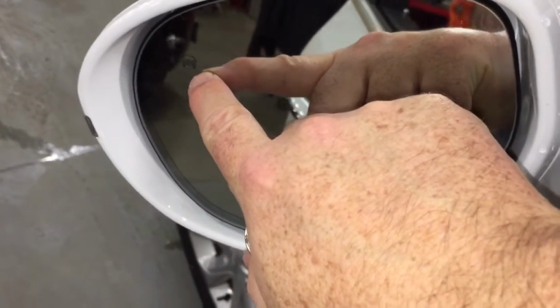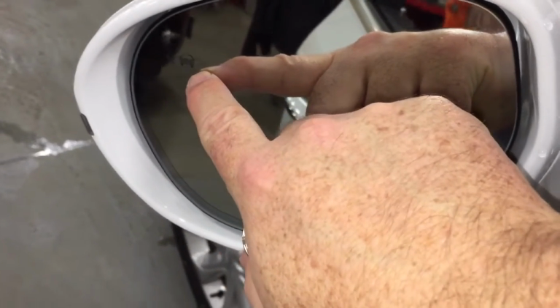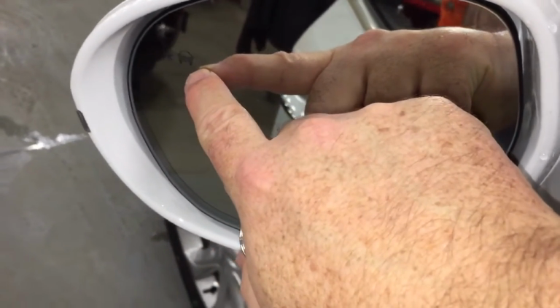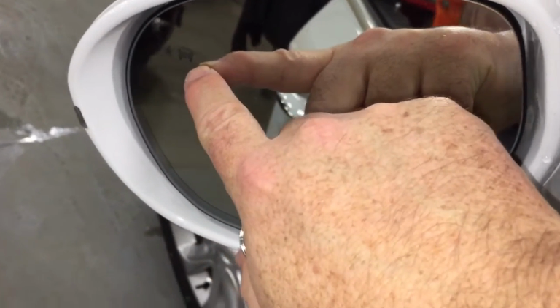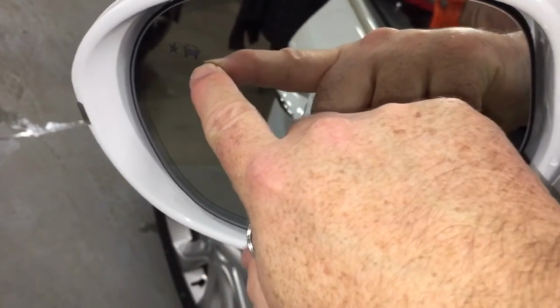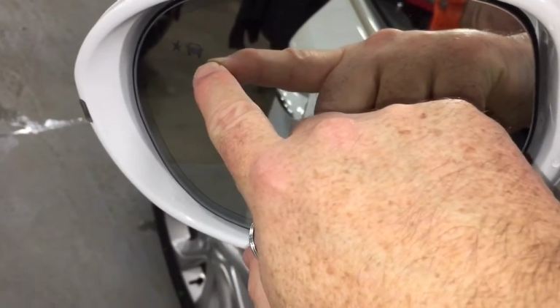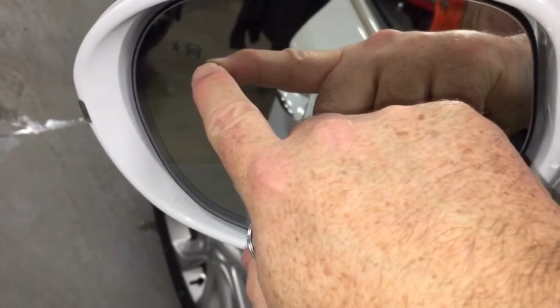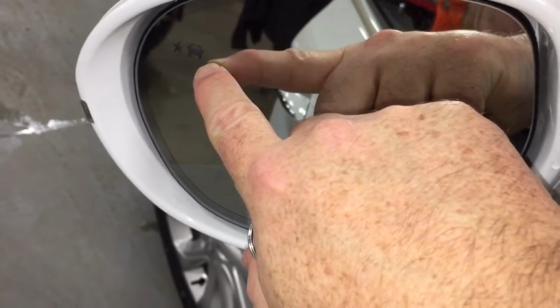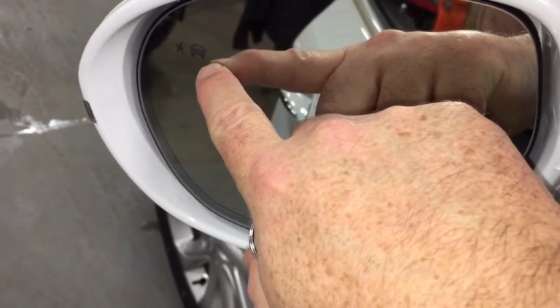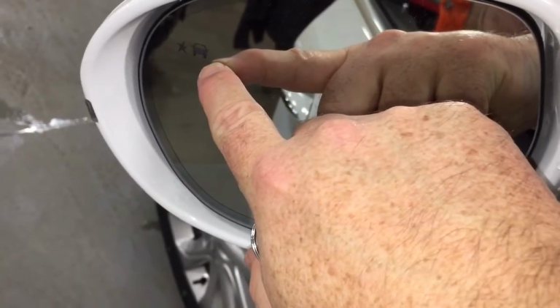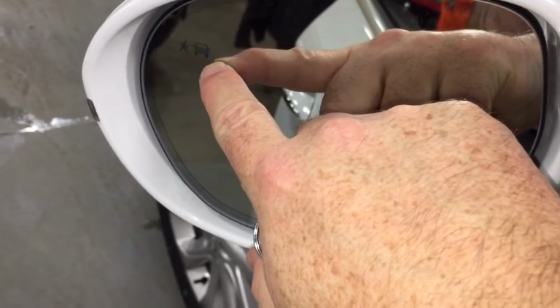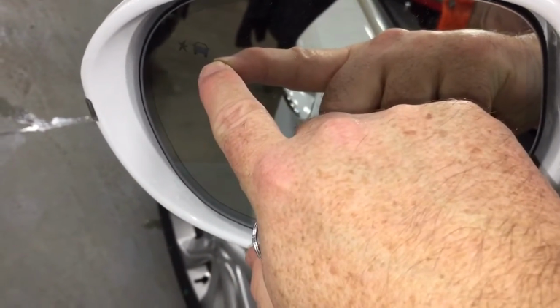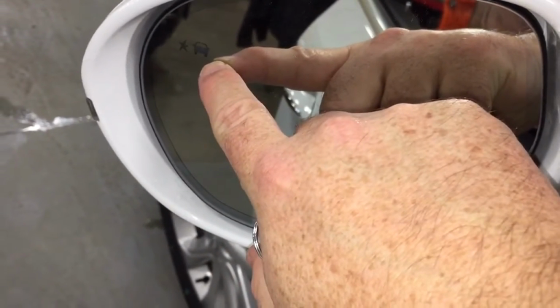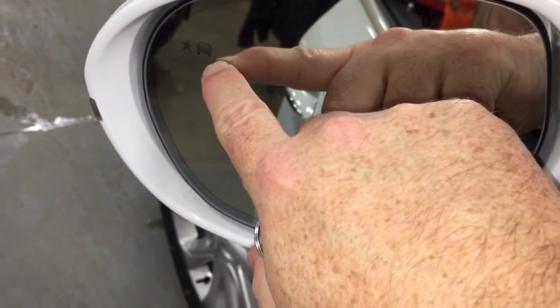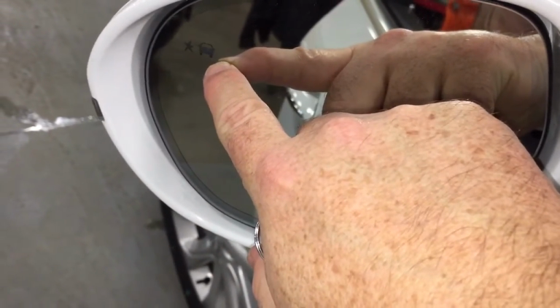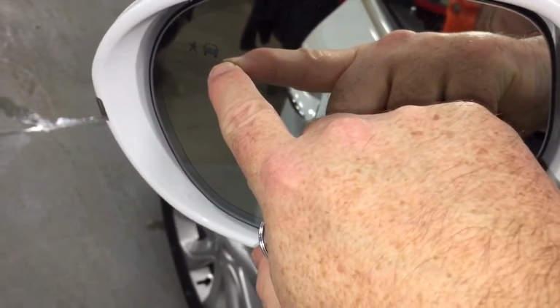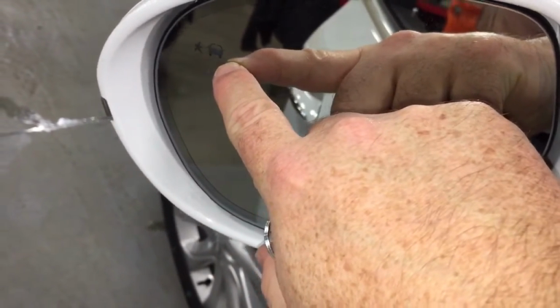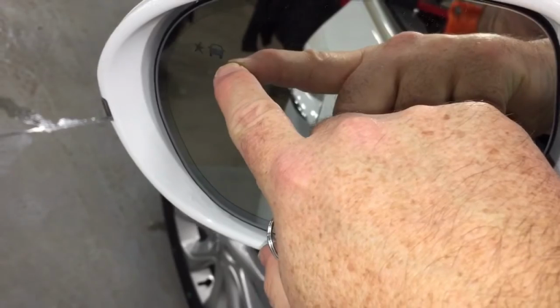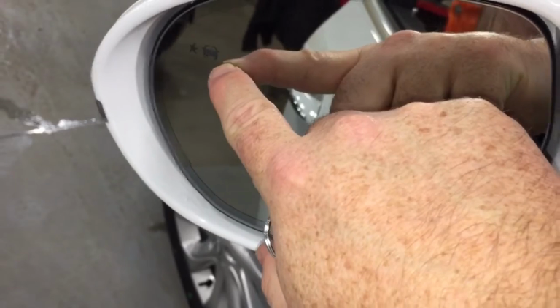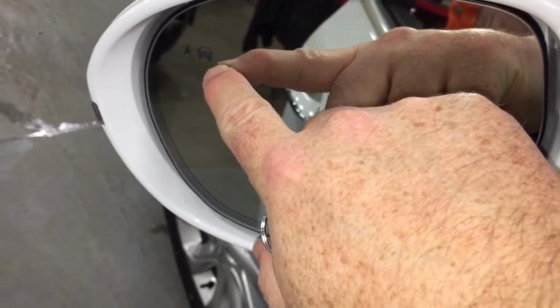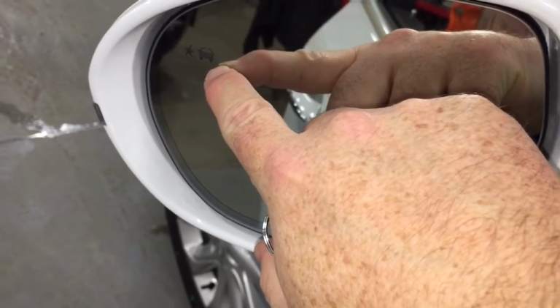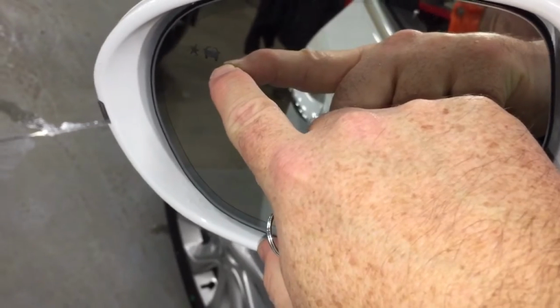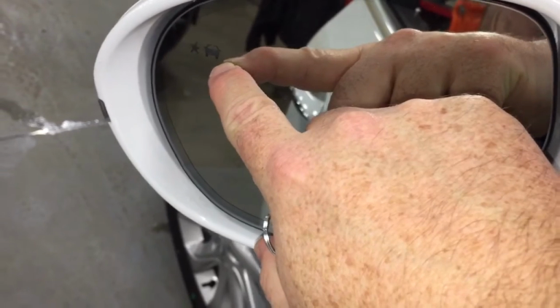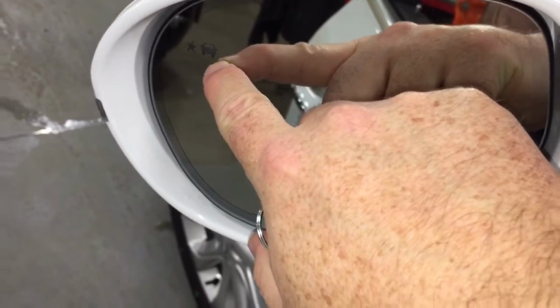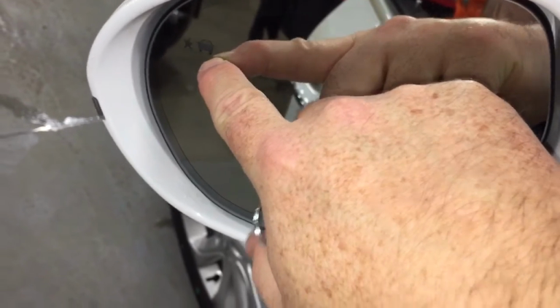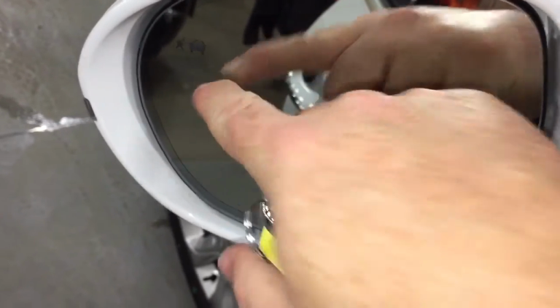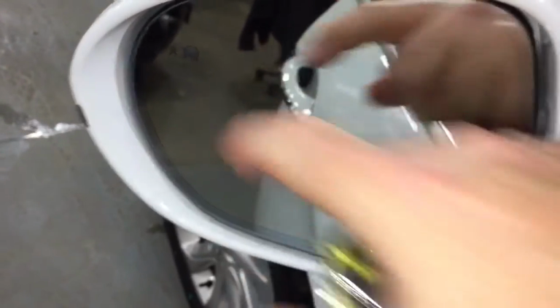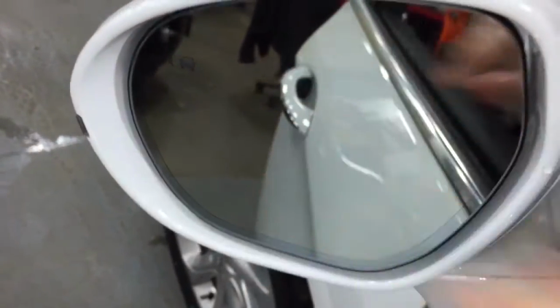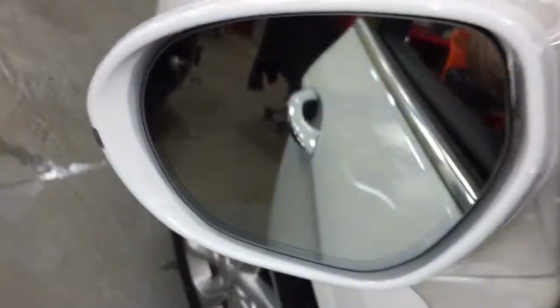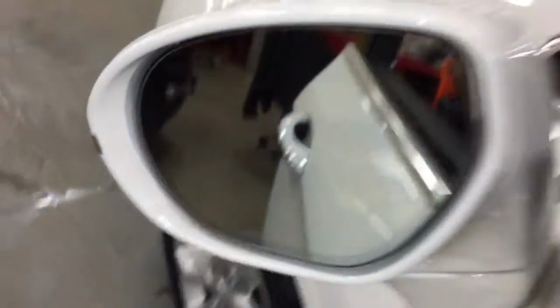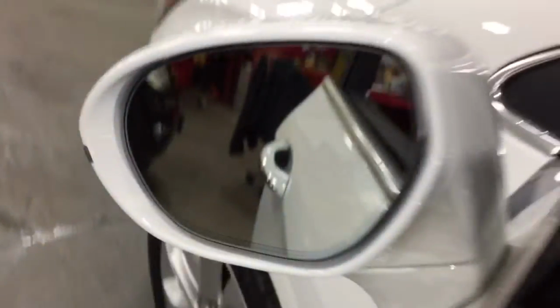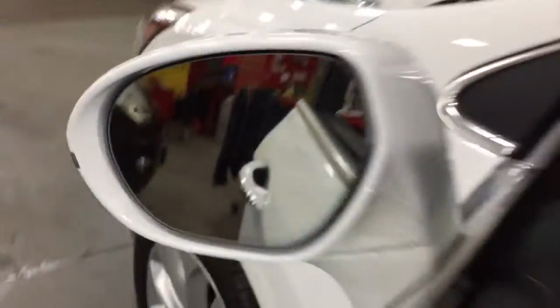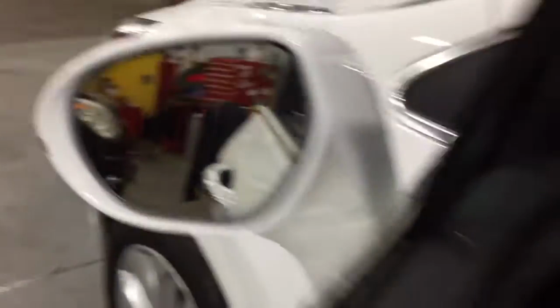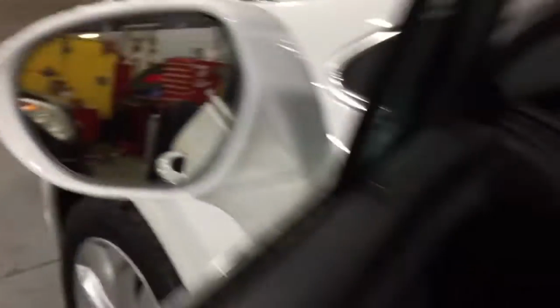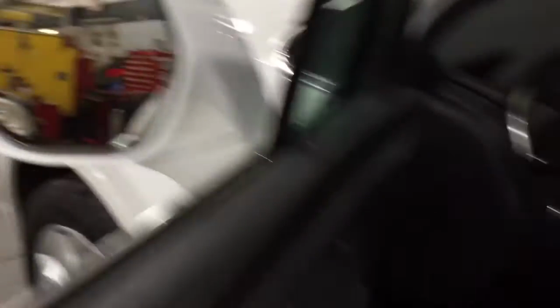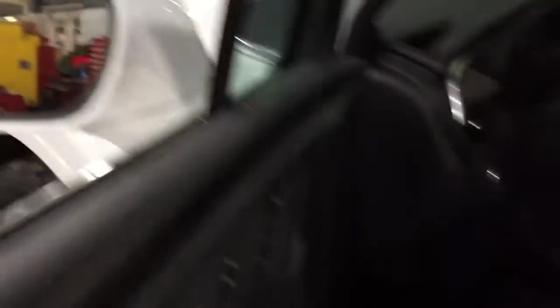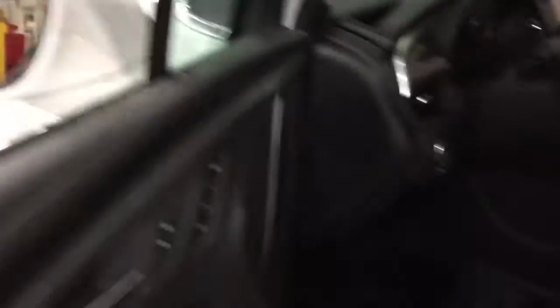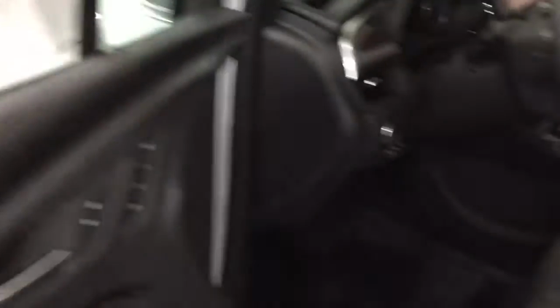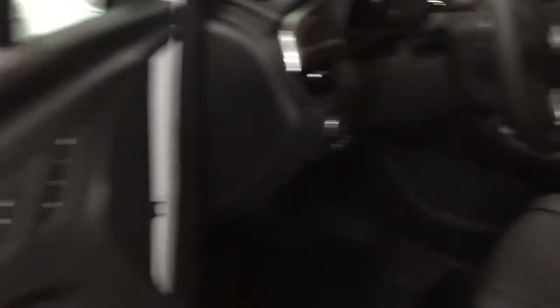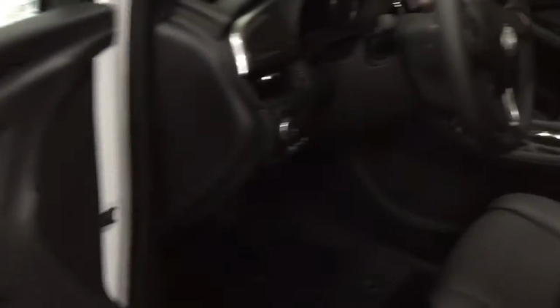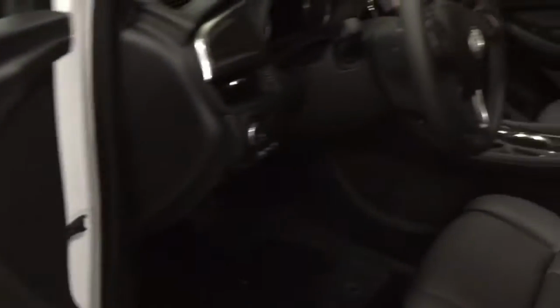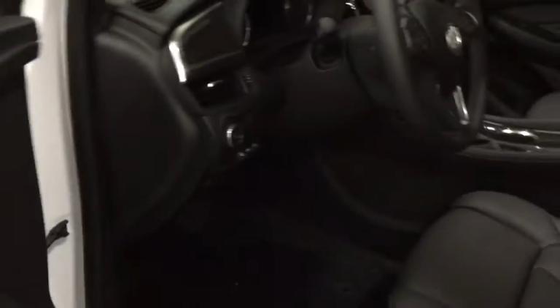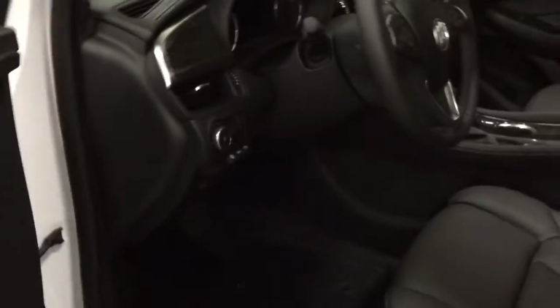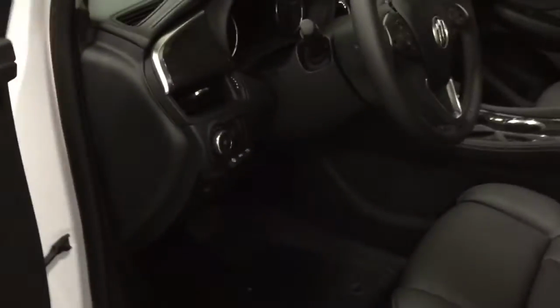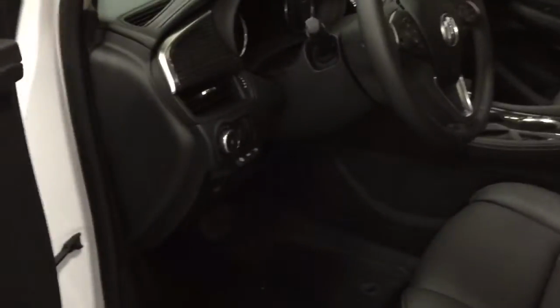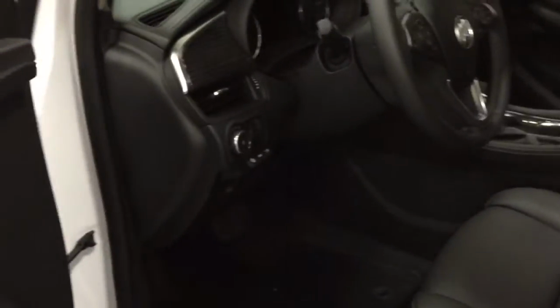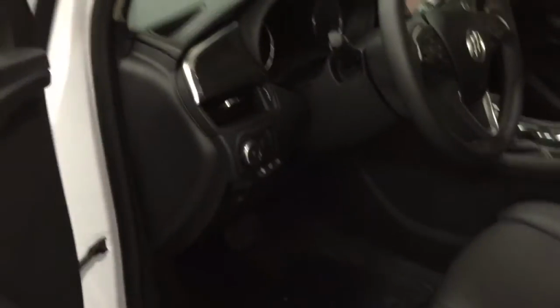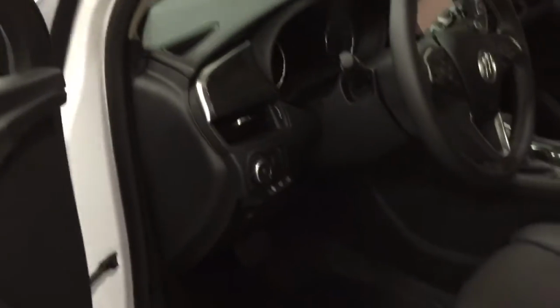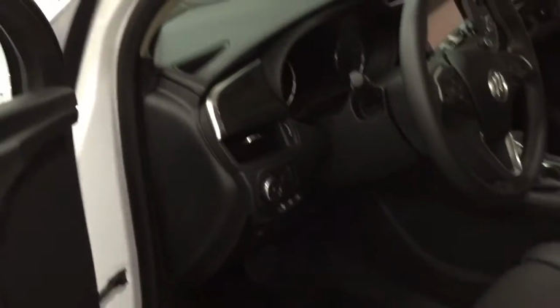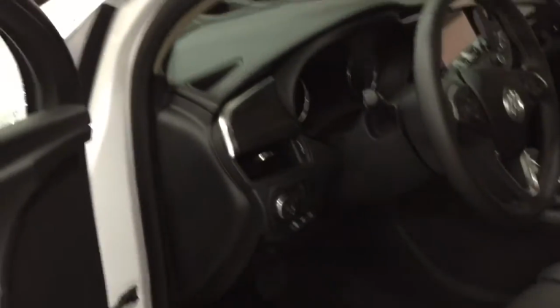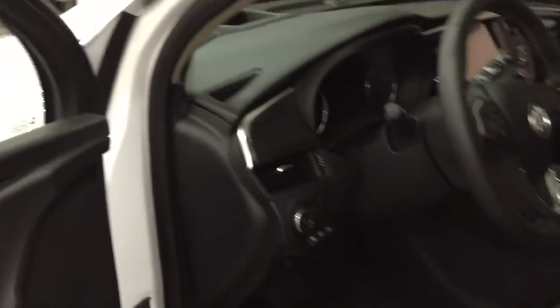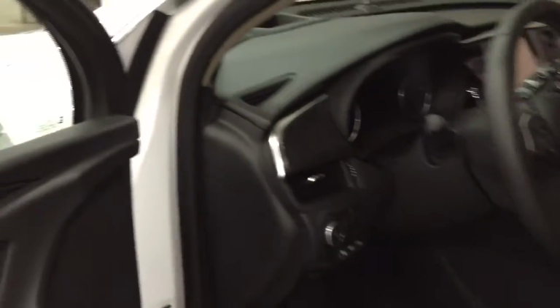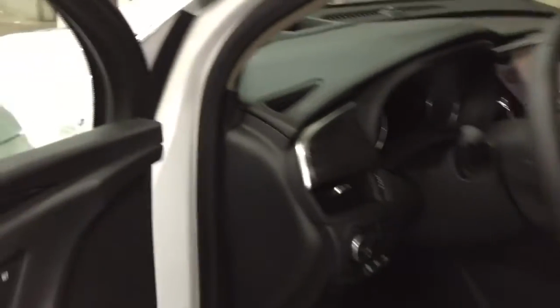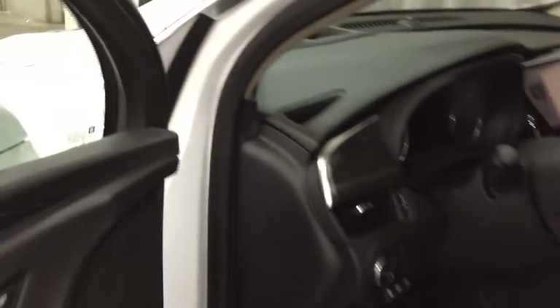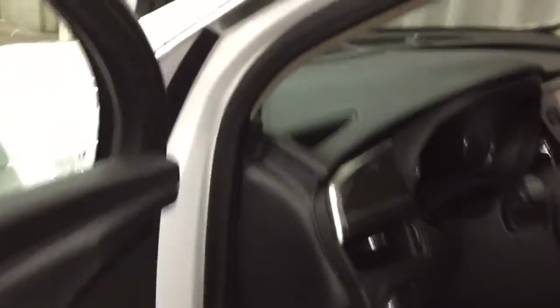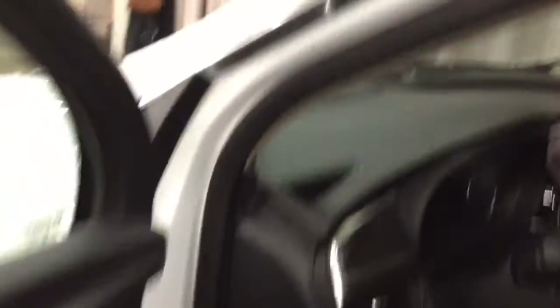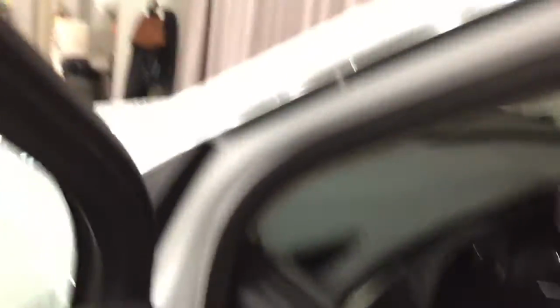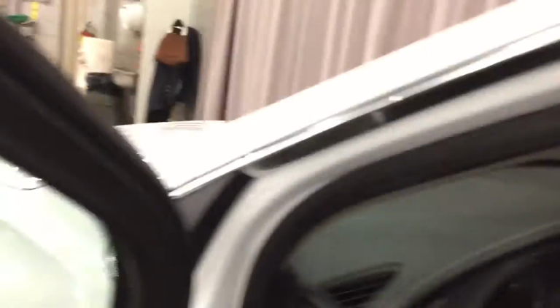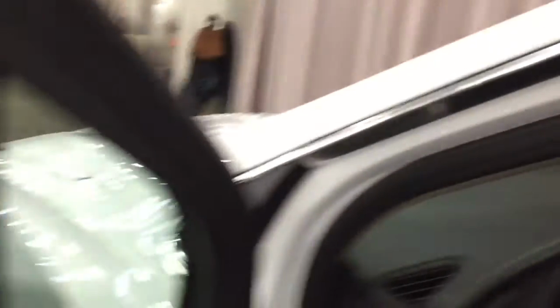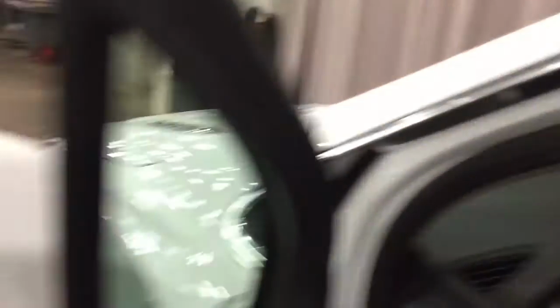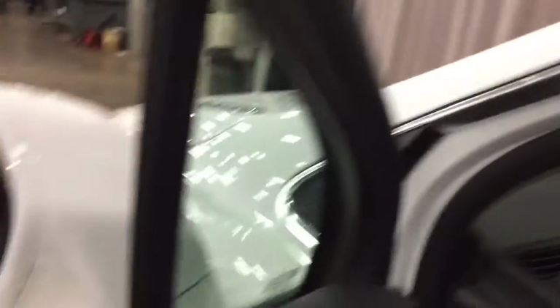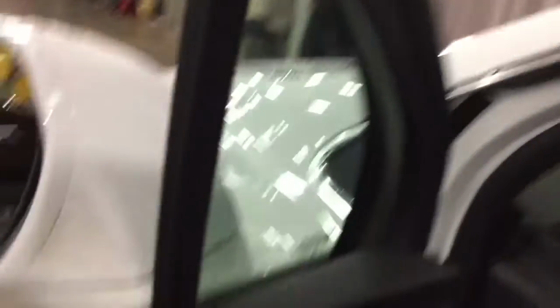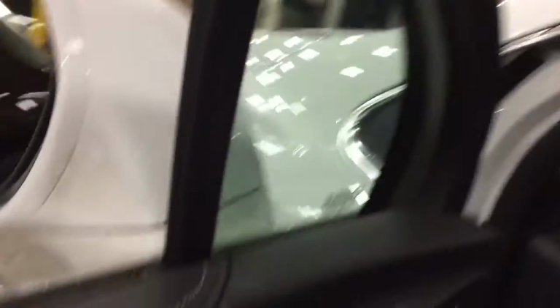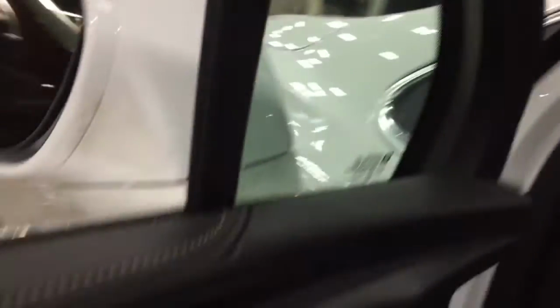That blind spot indicator is going to illuminate if there's someone in your blind spot, potentially saving you some grief down the road.